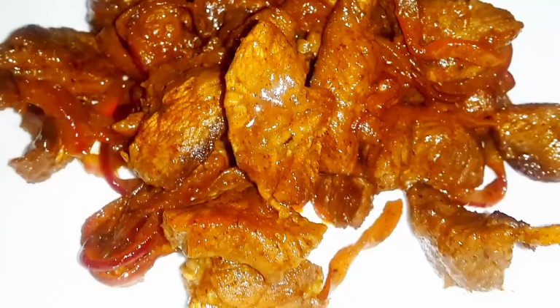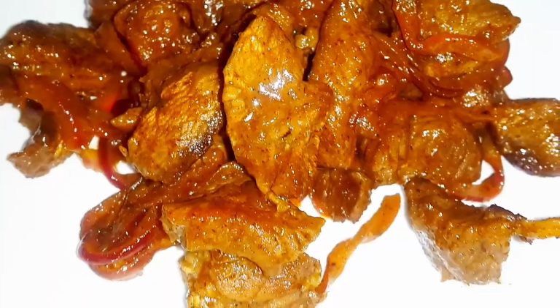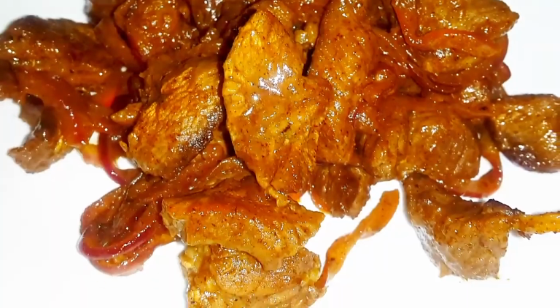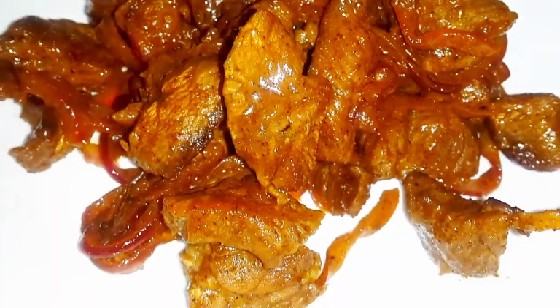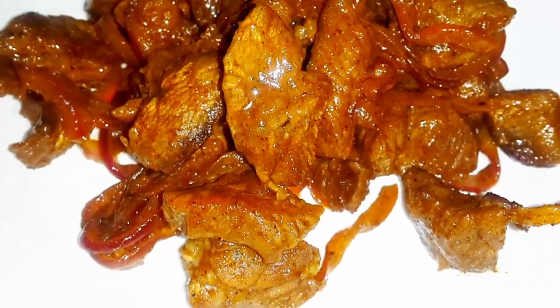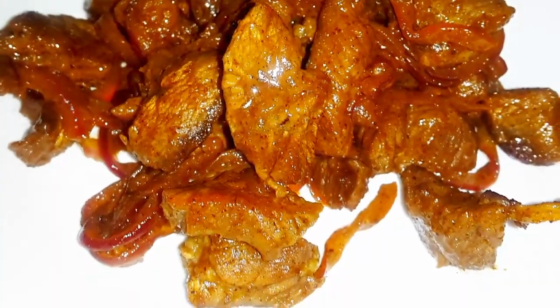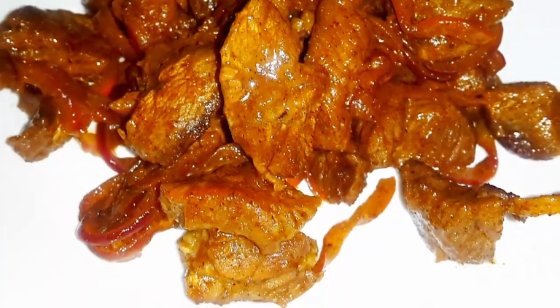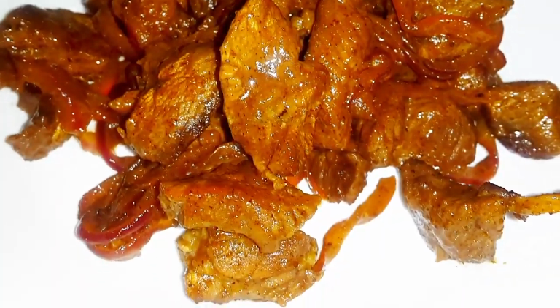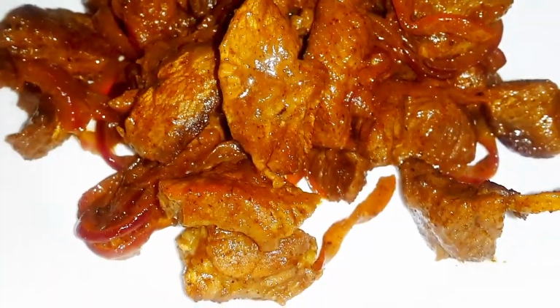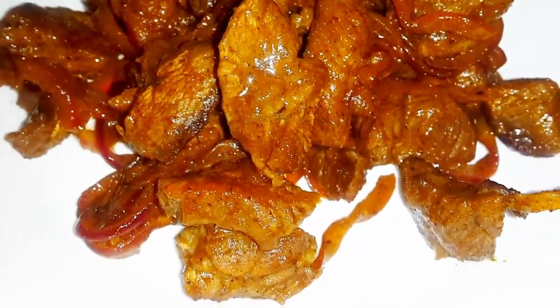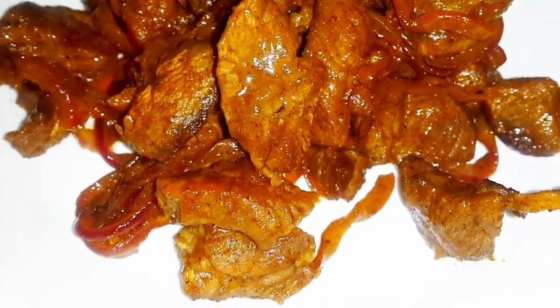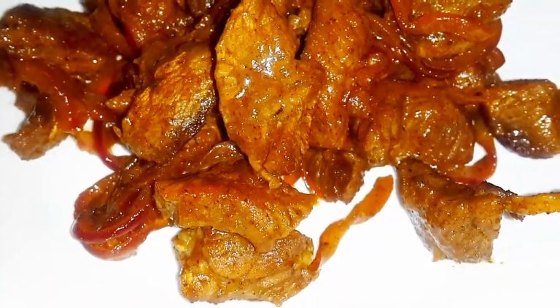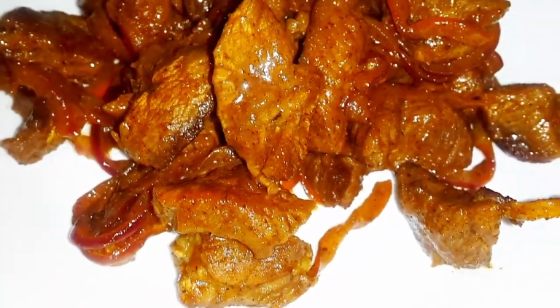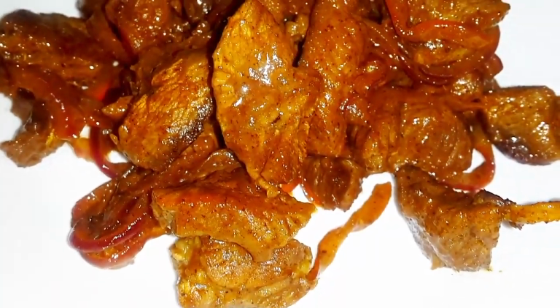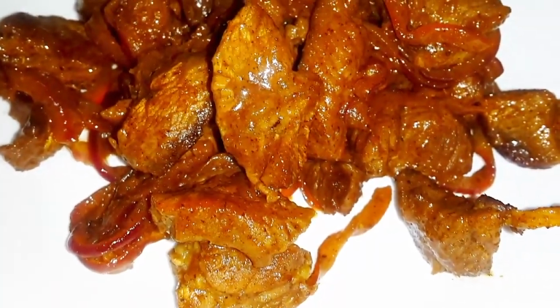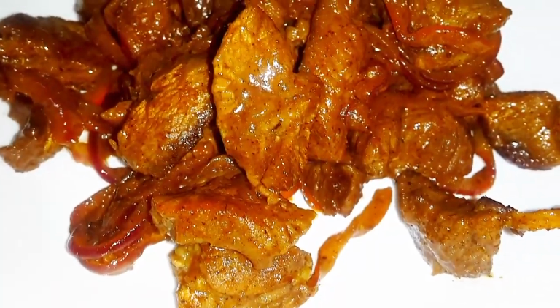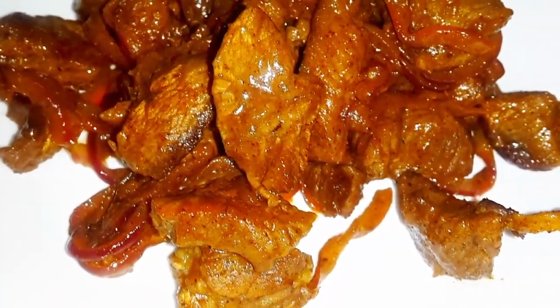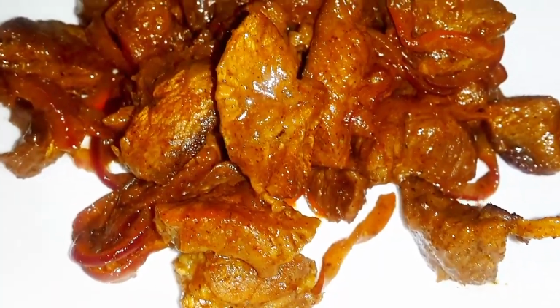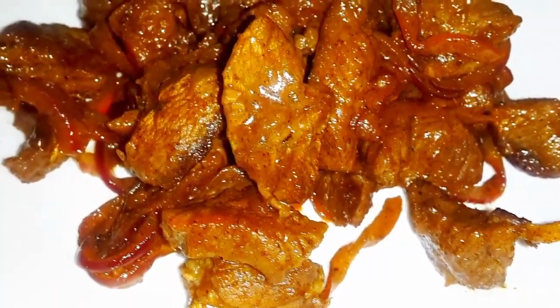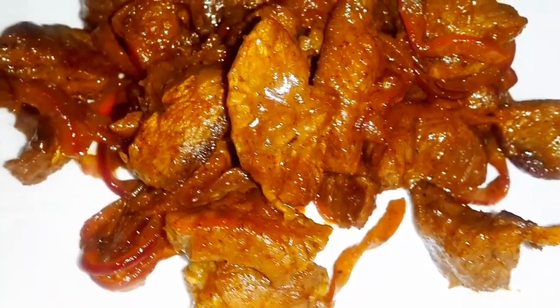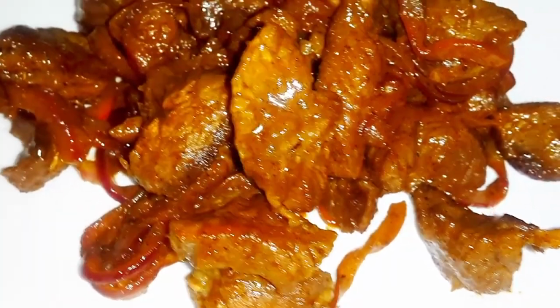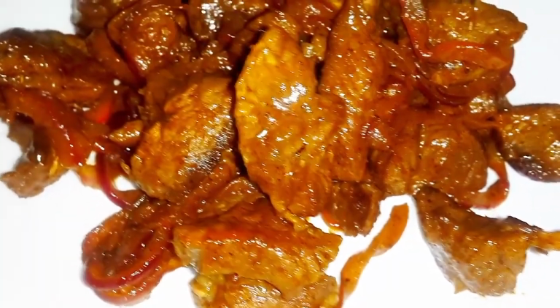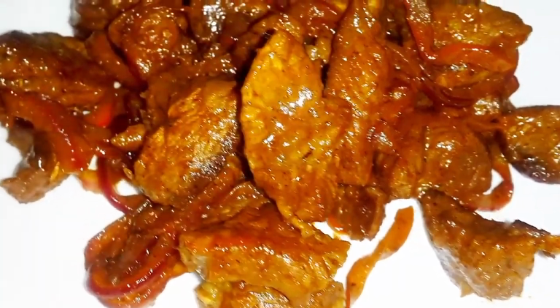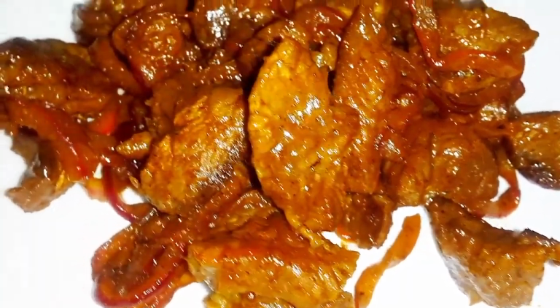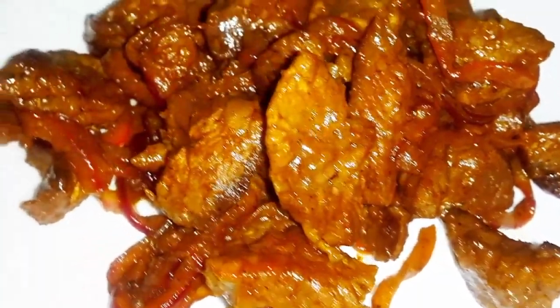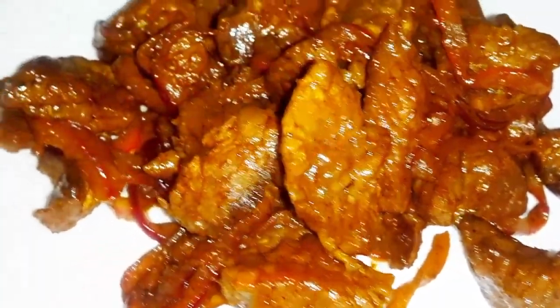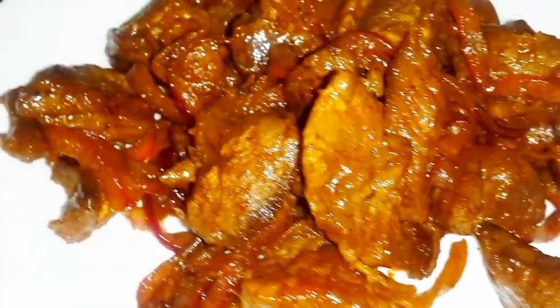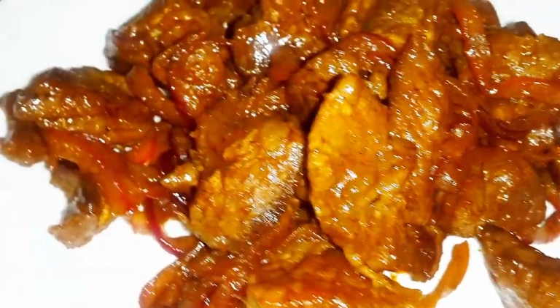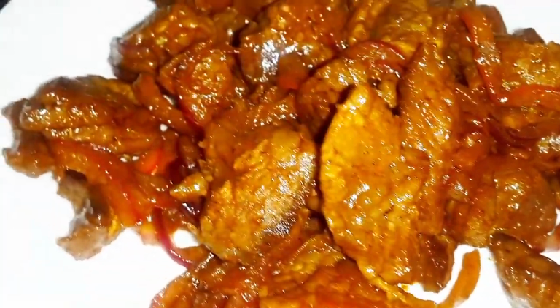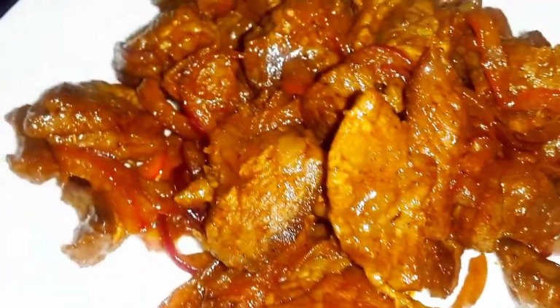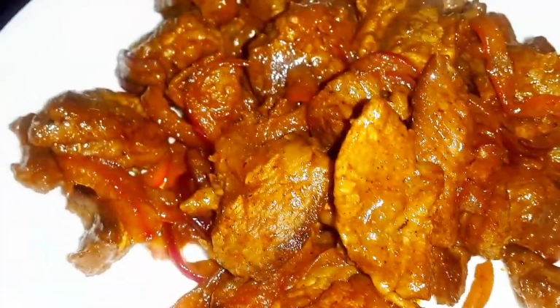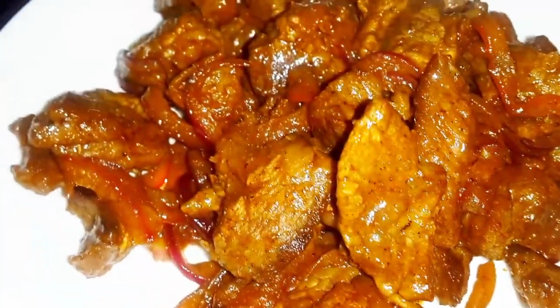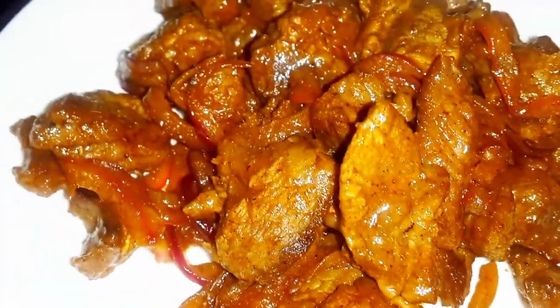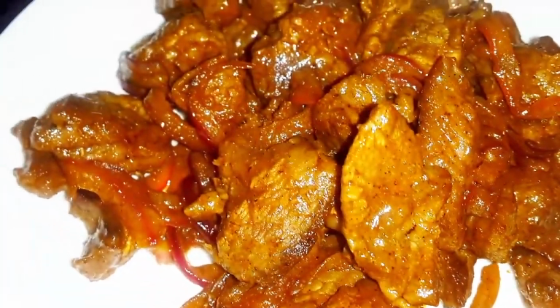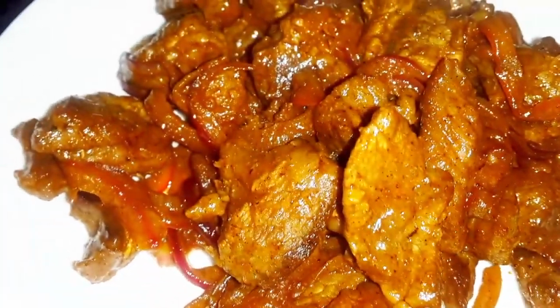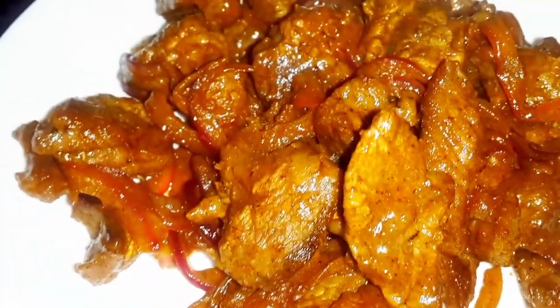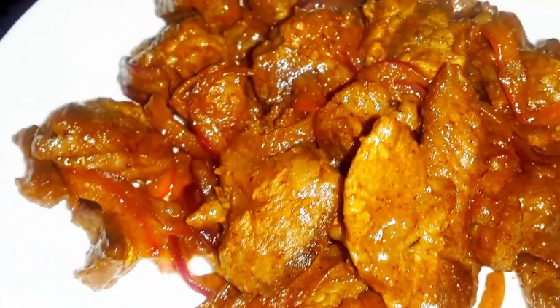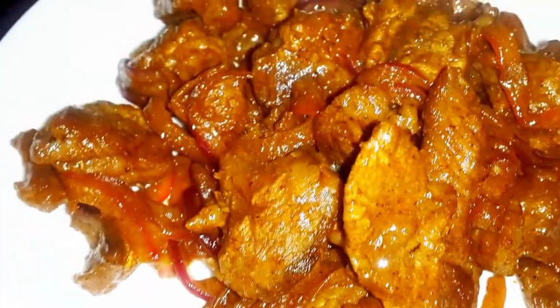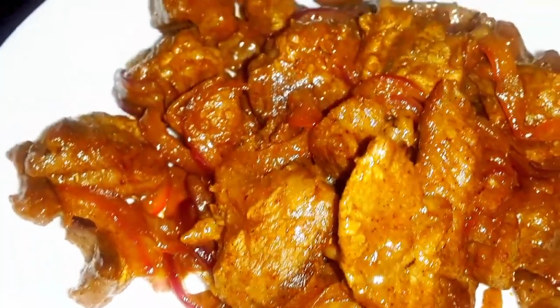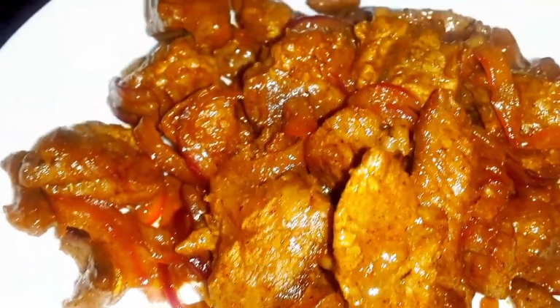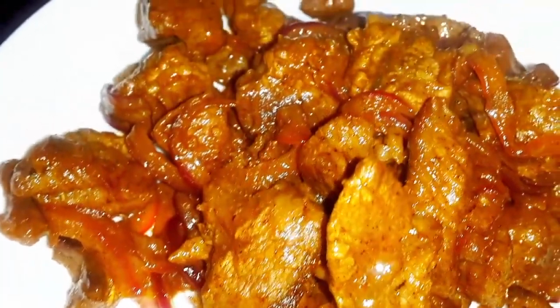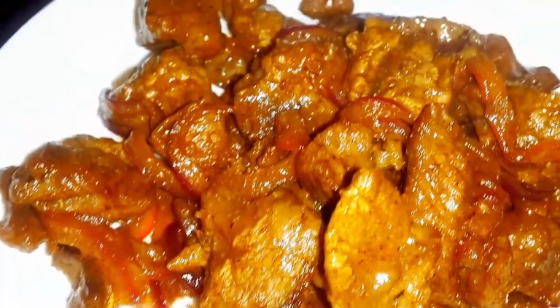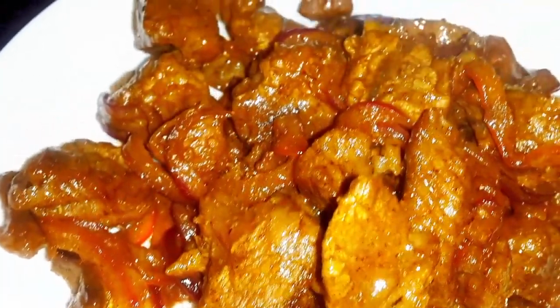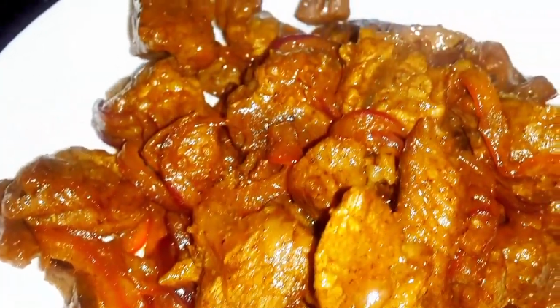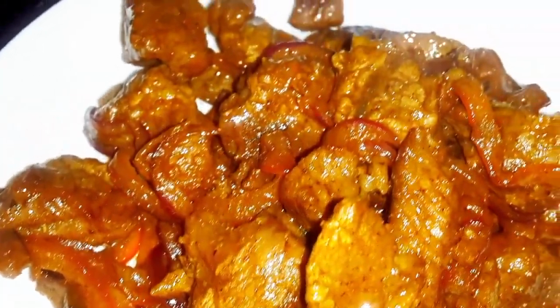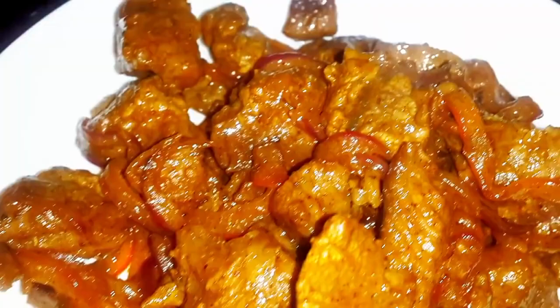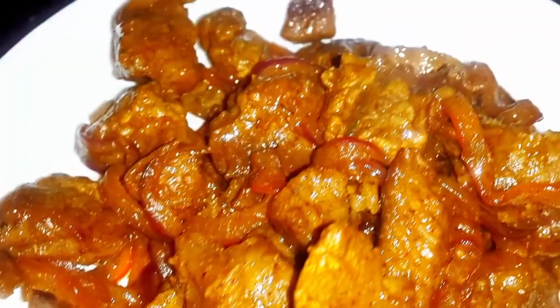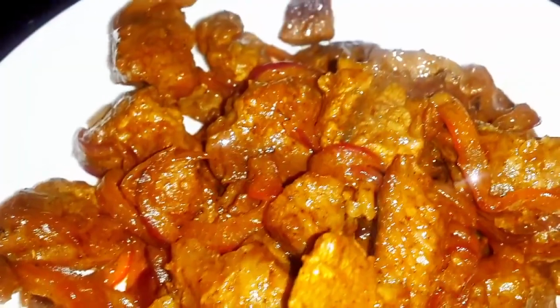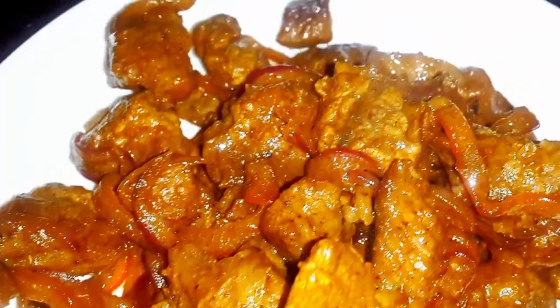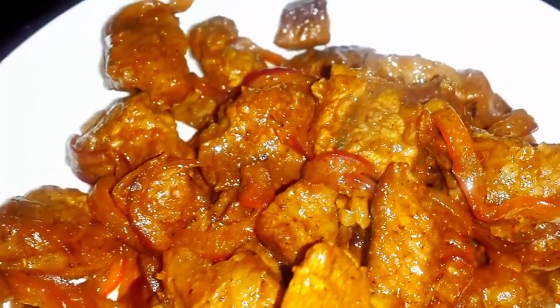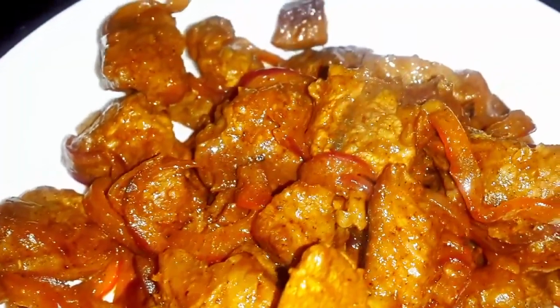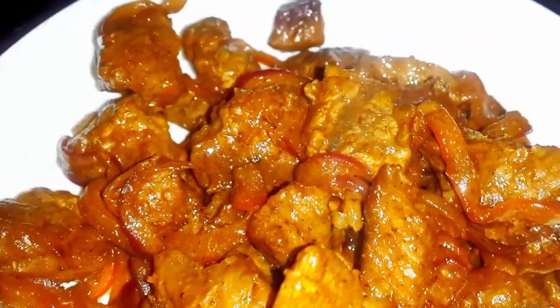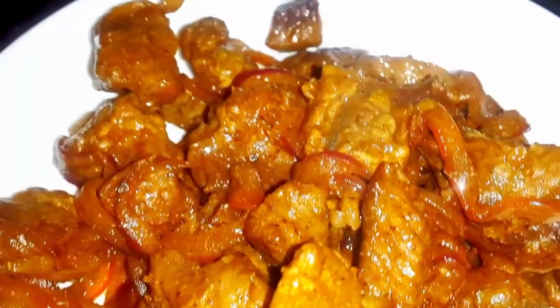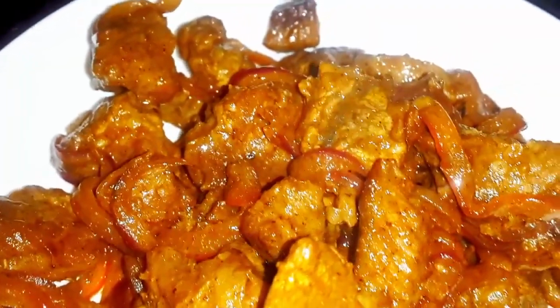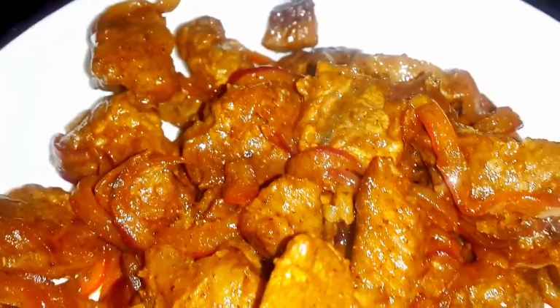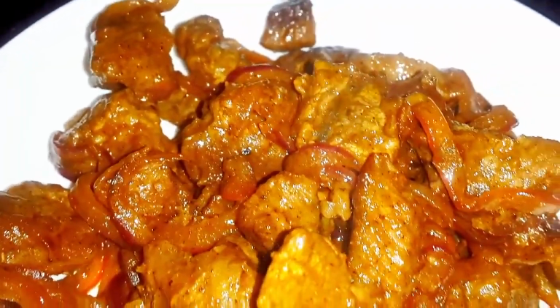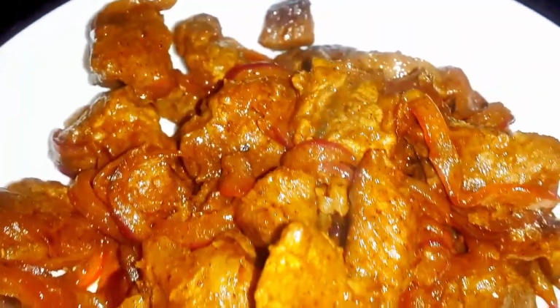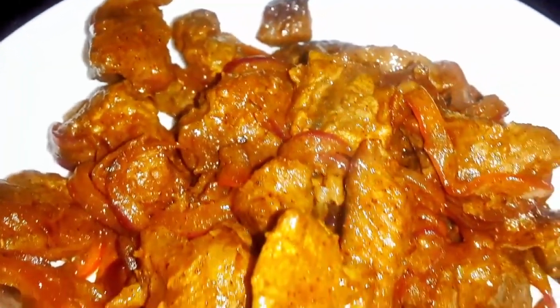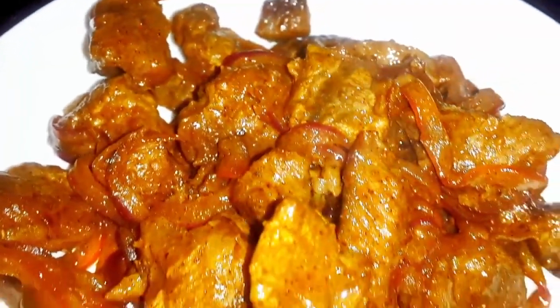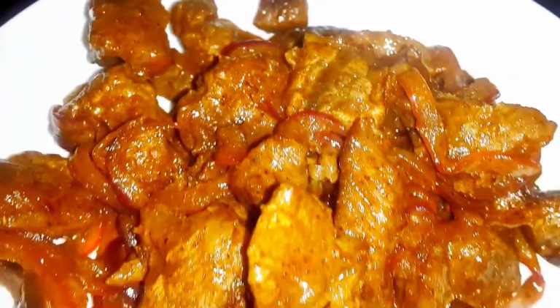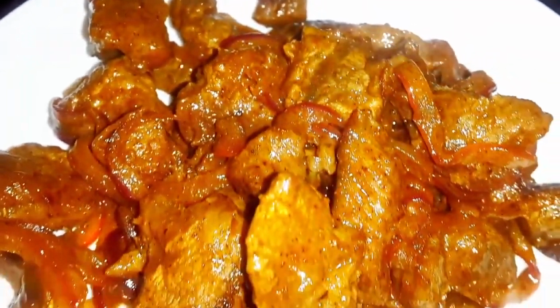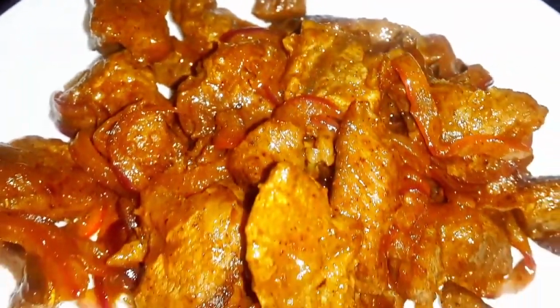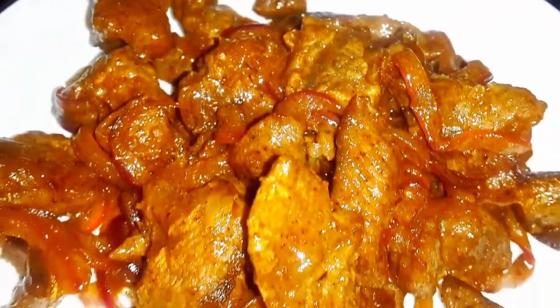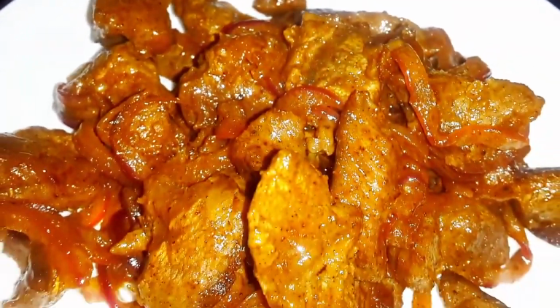Hello, welcome to today's video. Today we are making simple pan fried beef. I hope you enjoy.